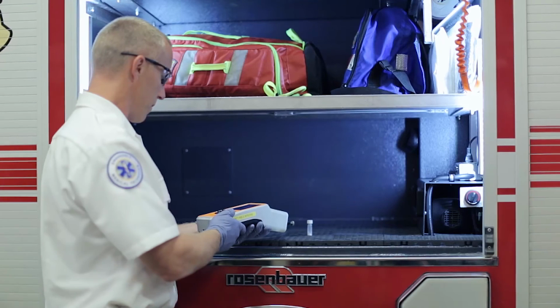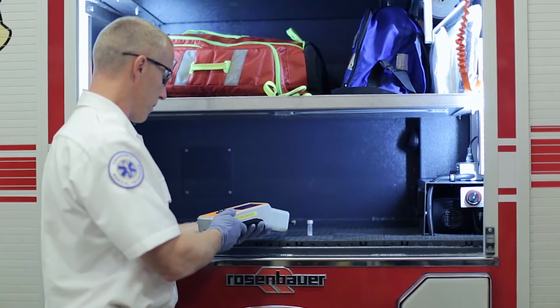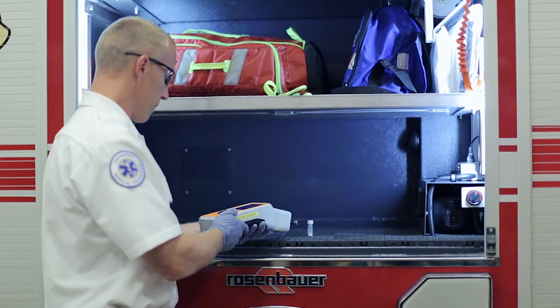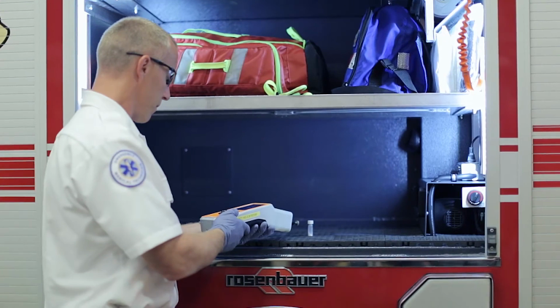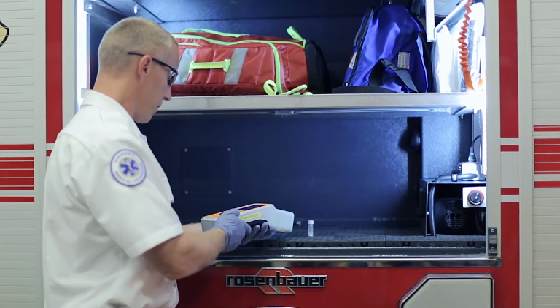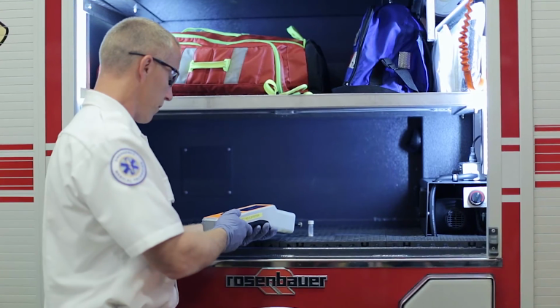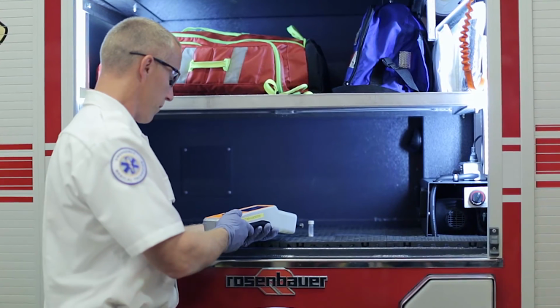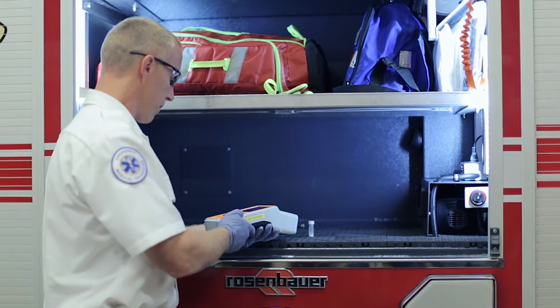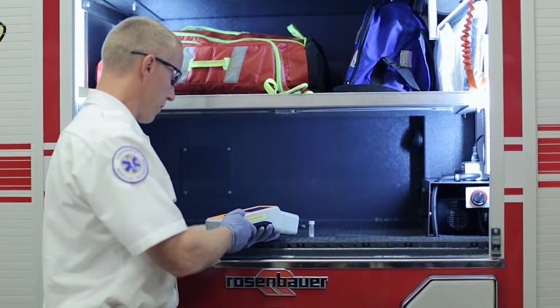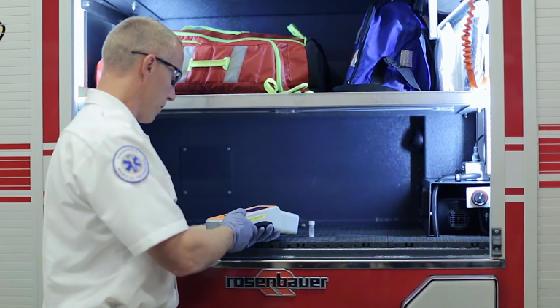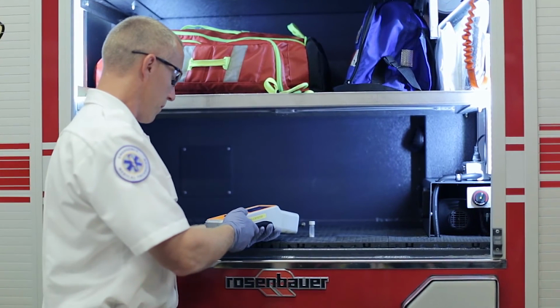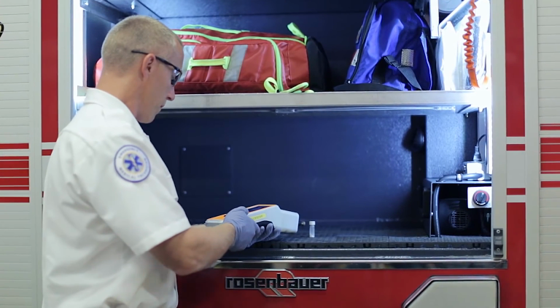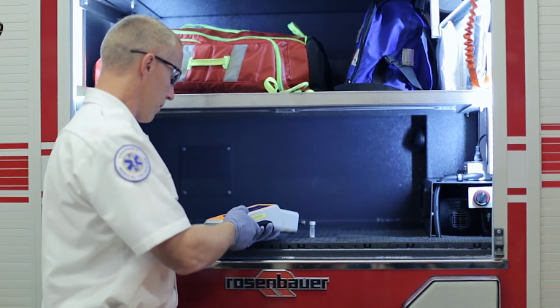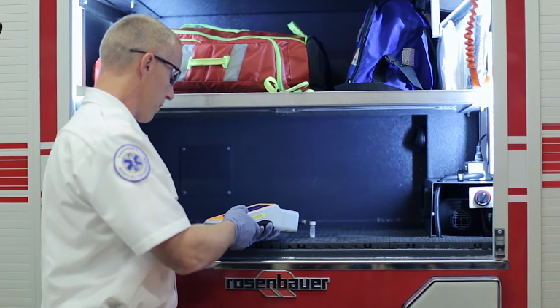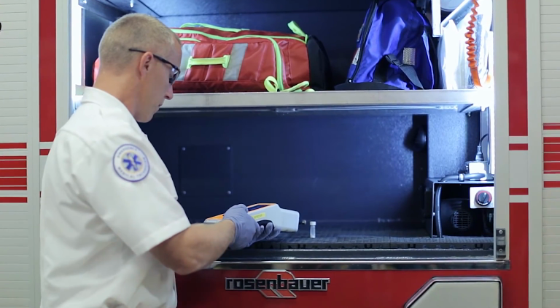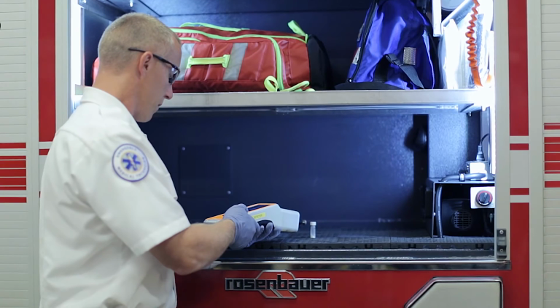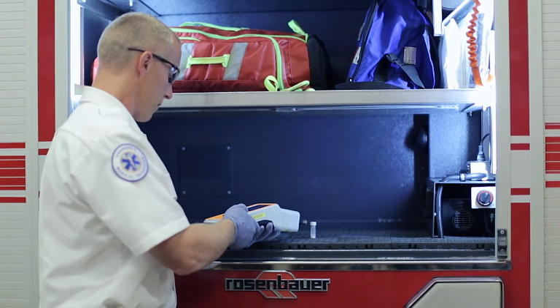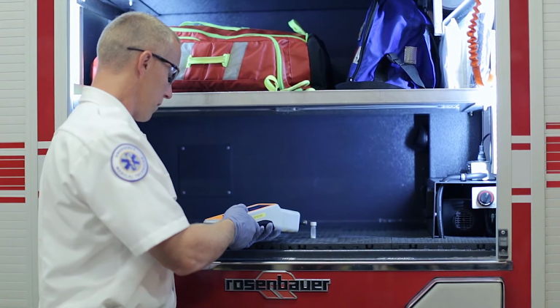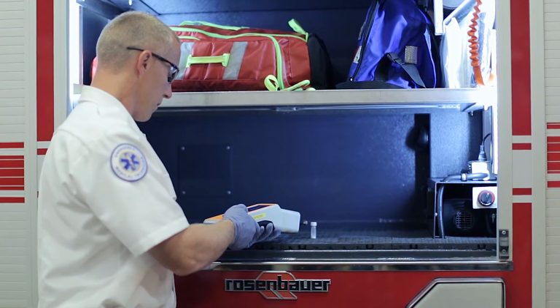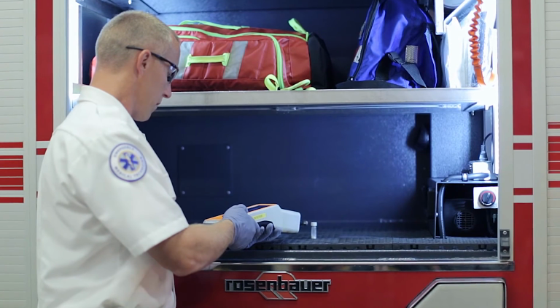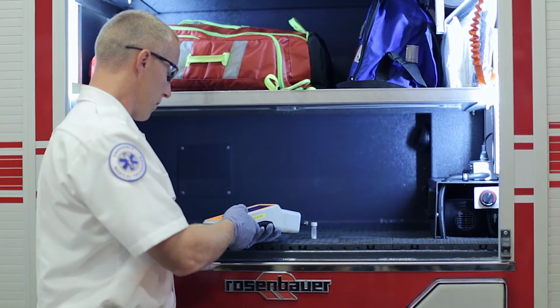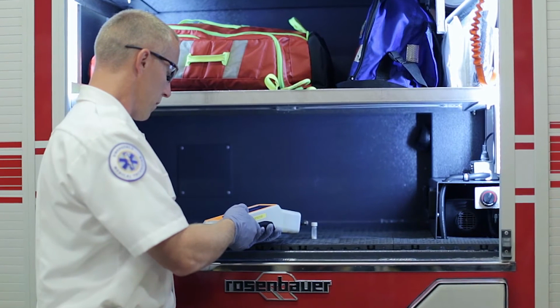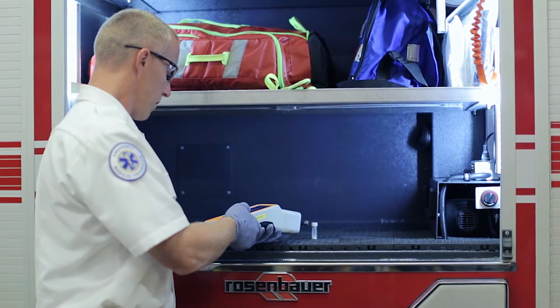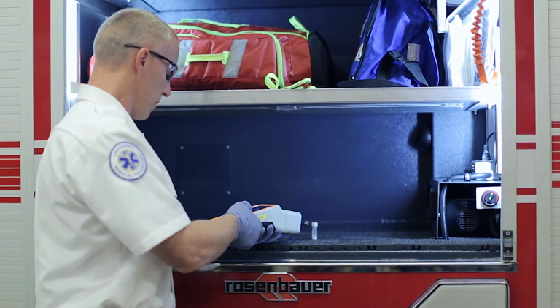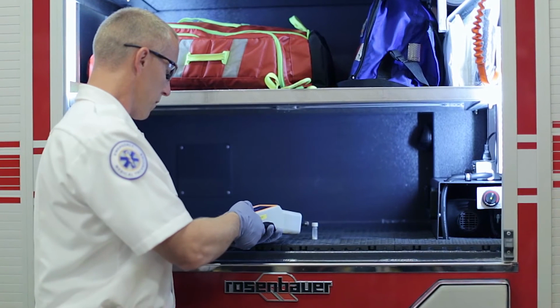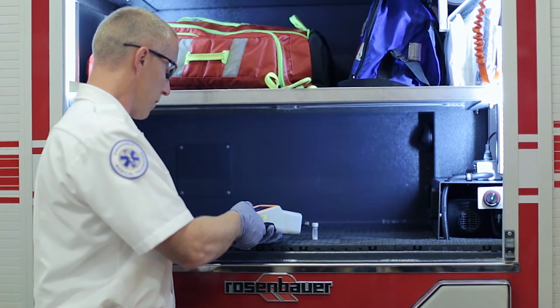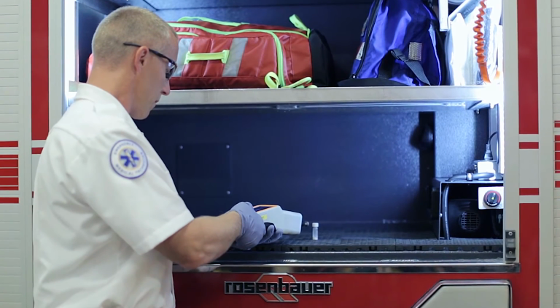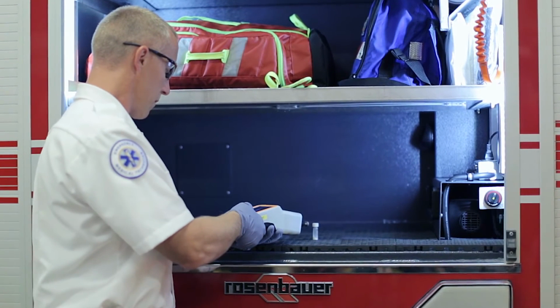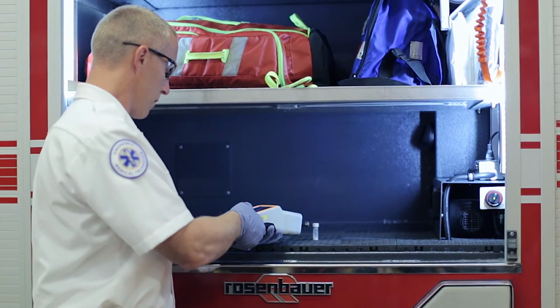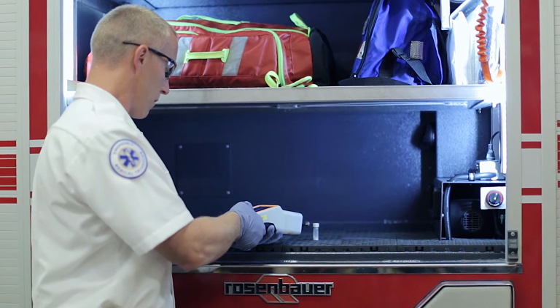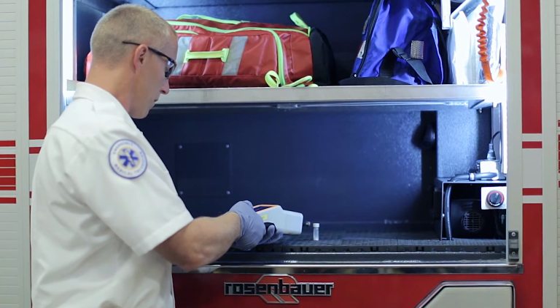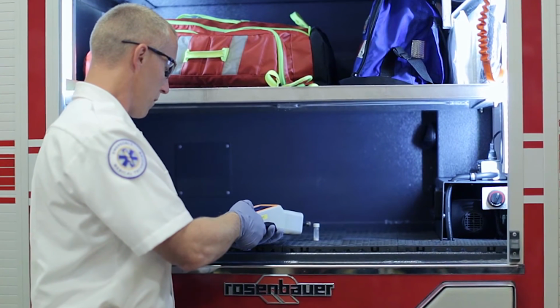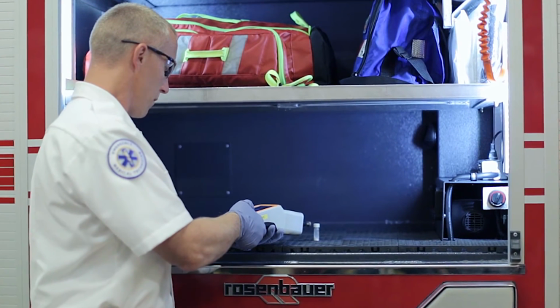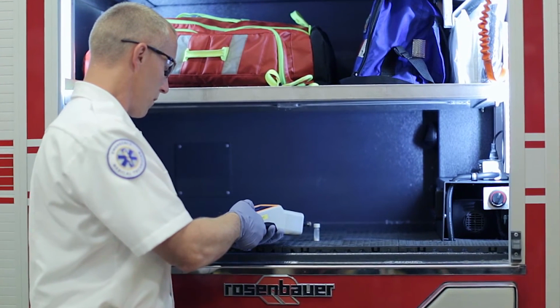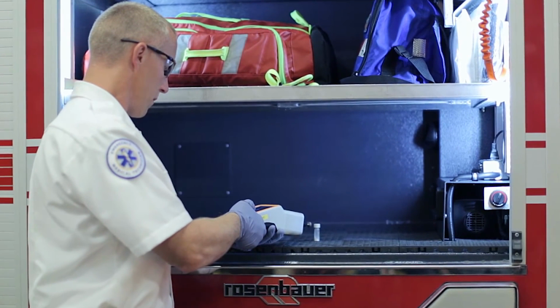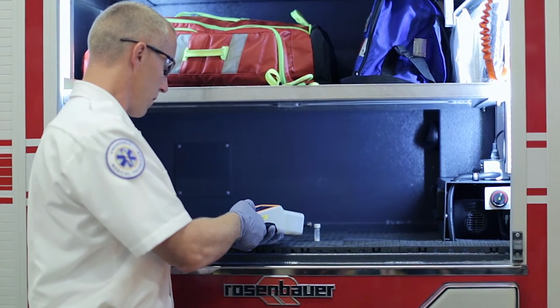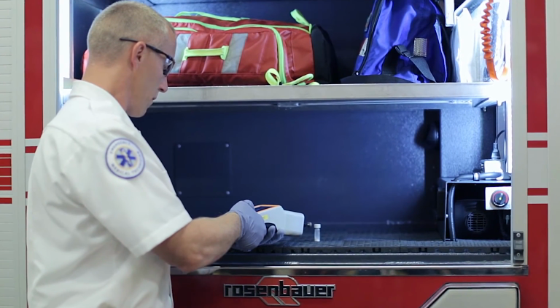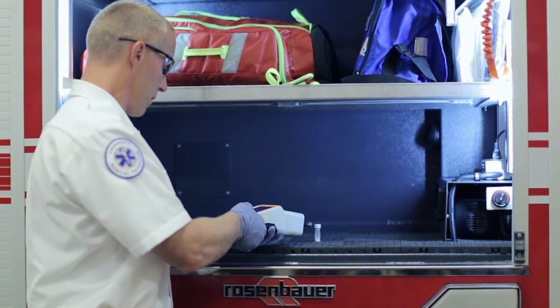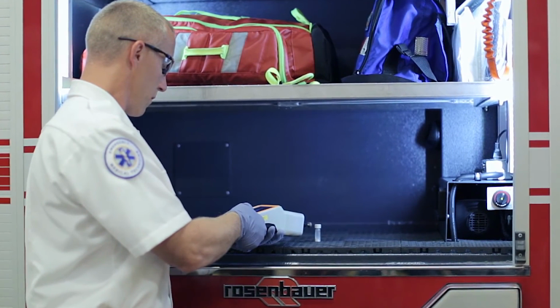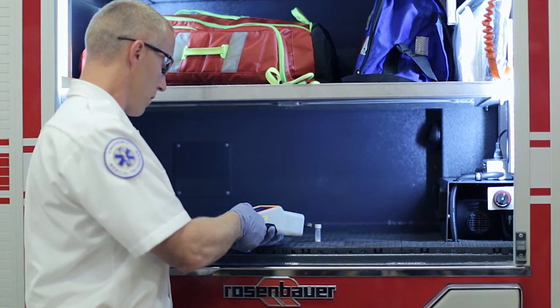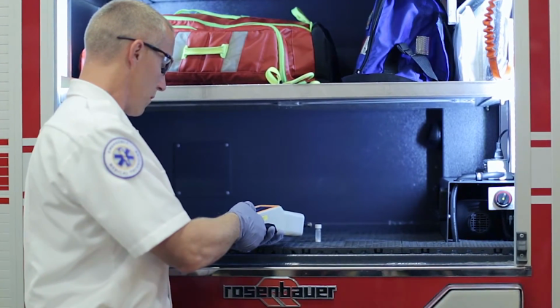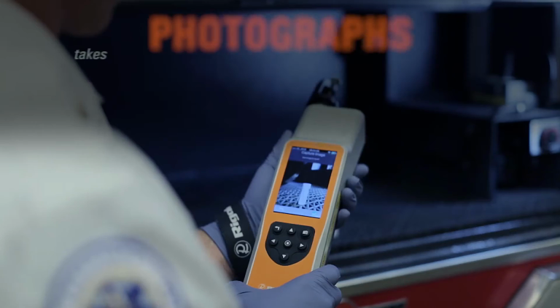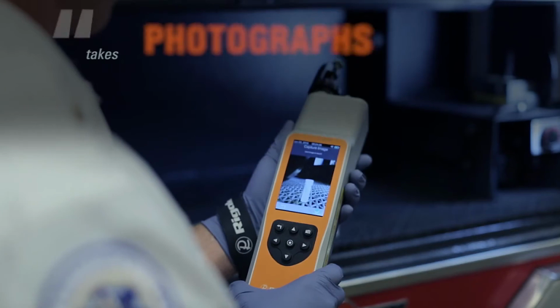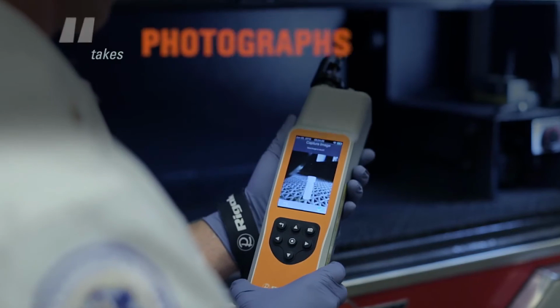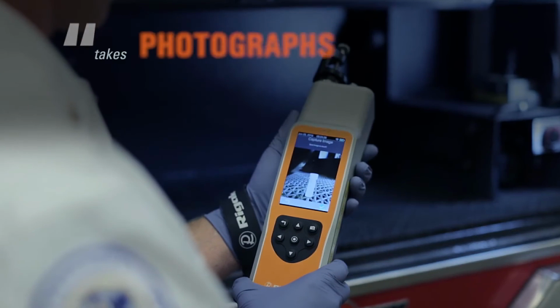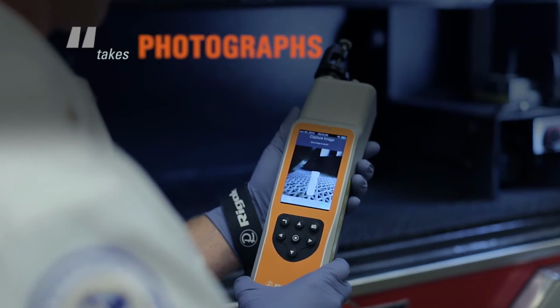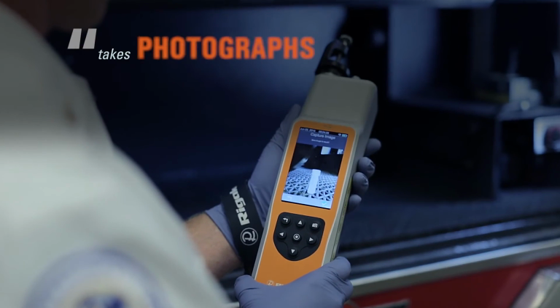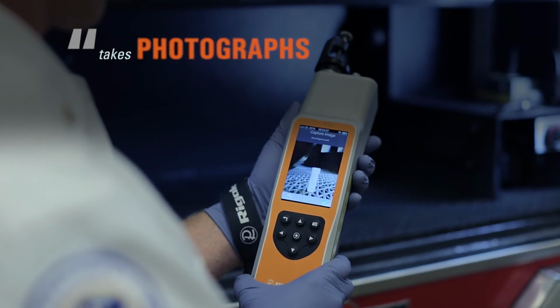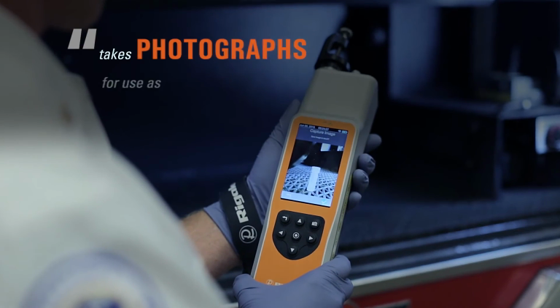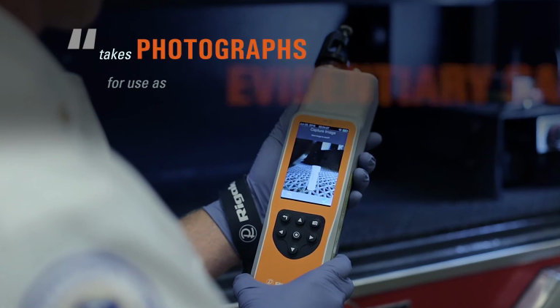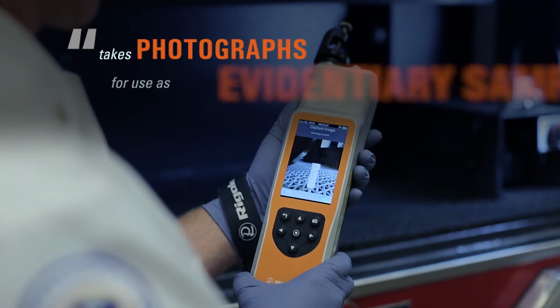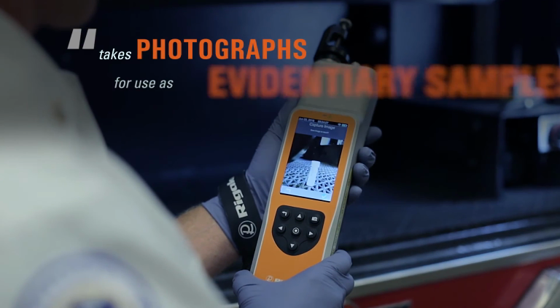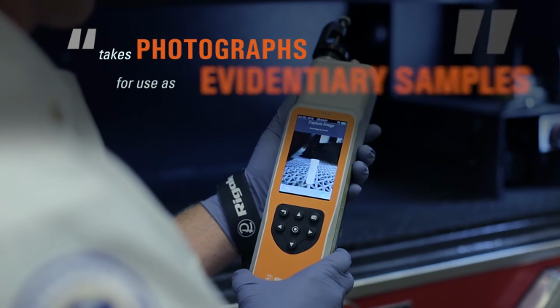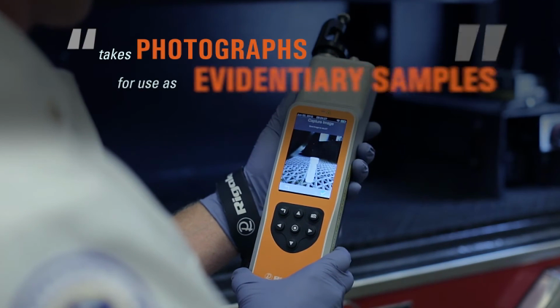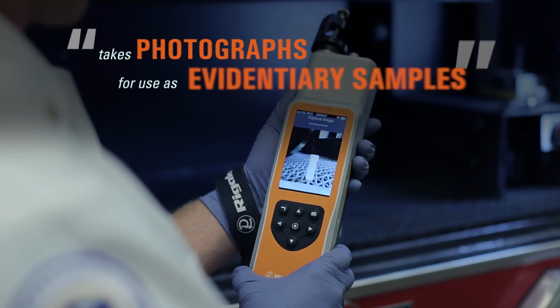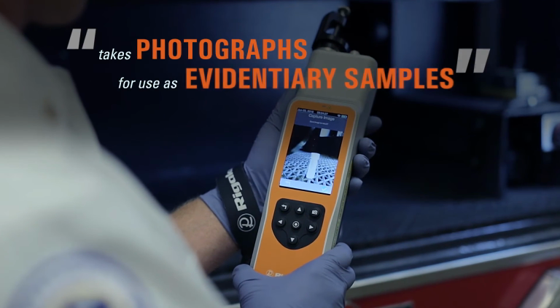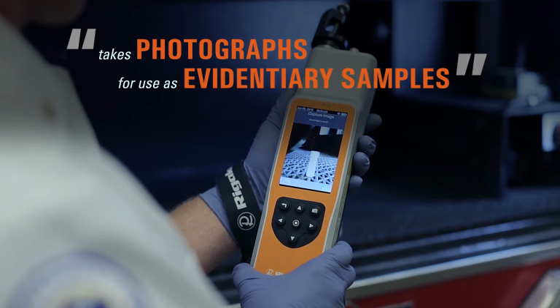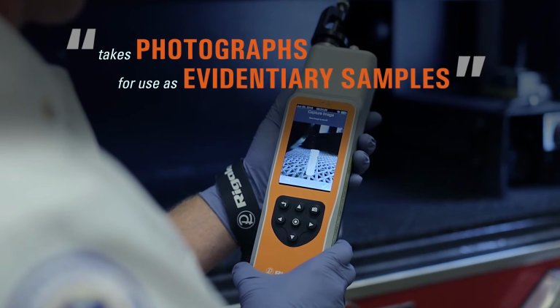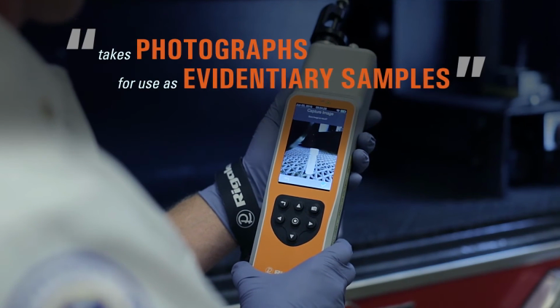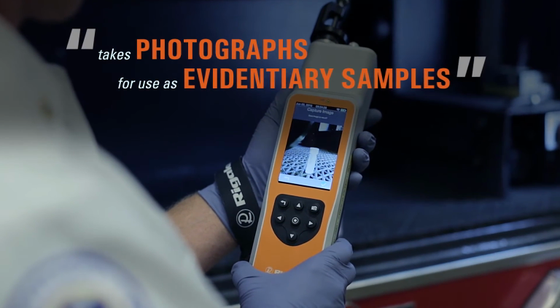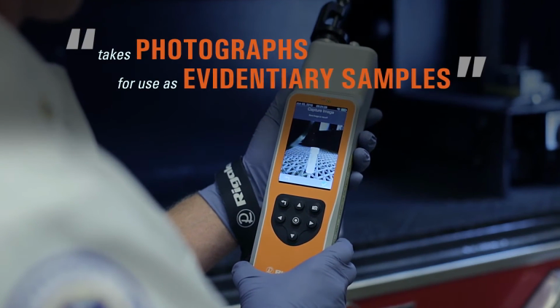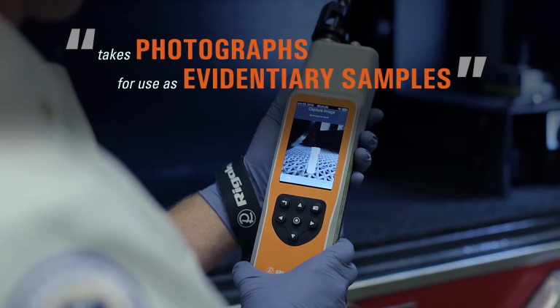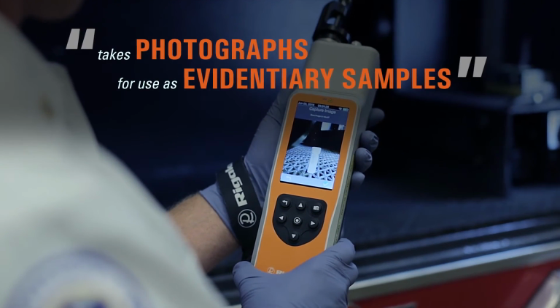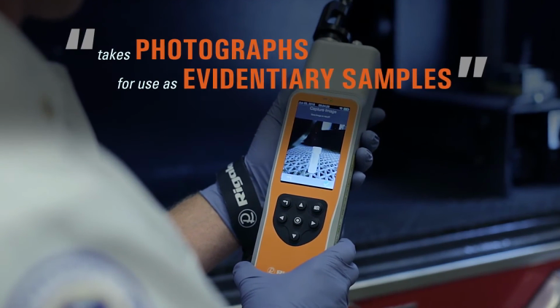When collecting evidentiary samples, we typically take a photo before sampling and a photo after sampling.